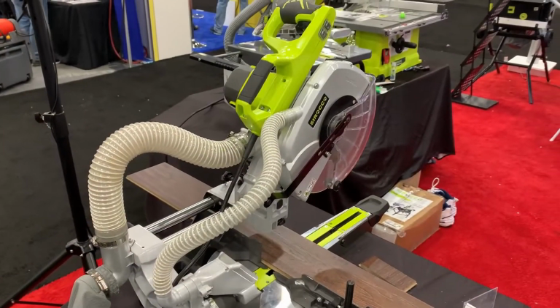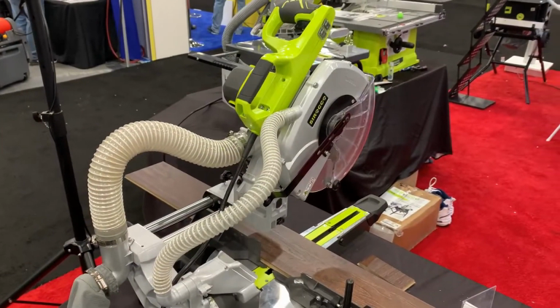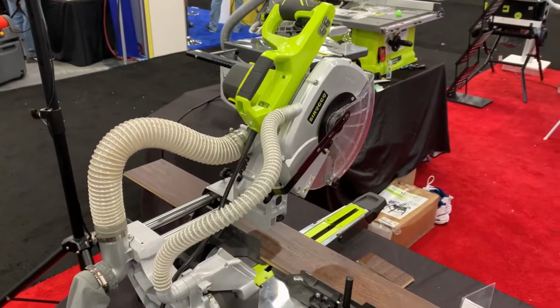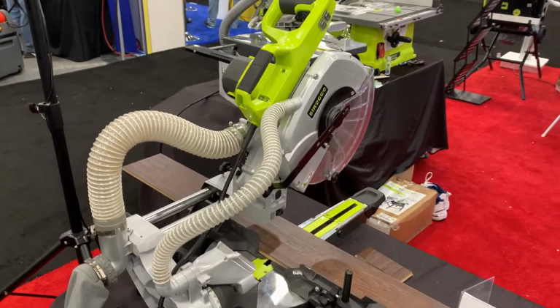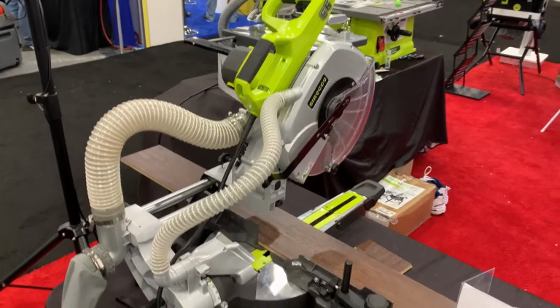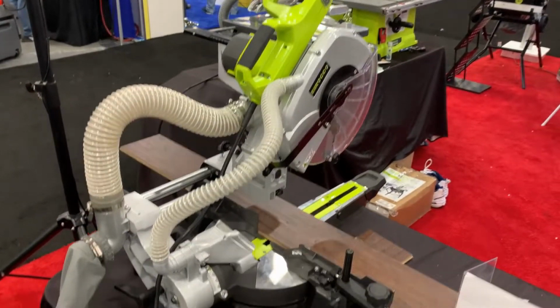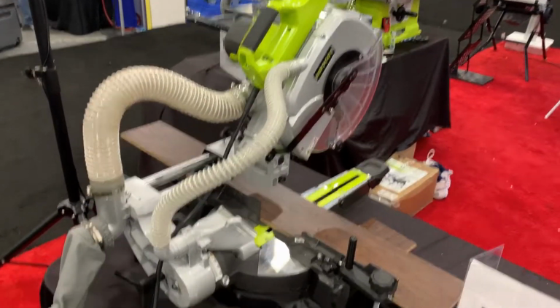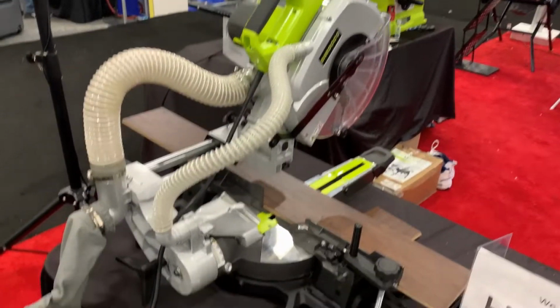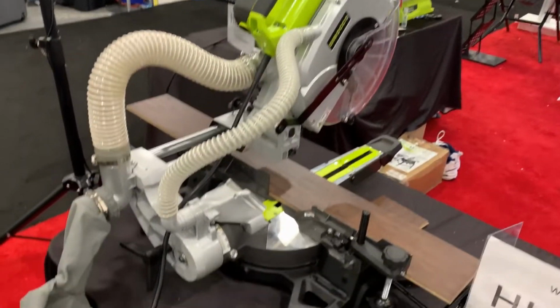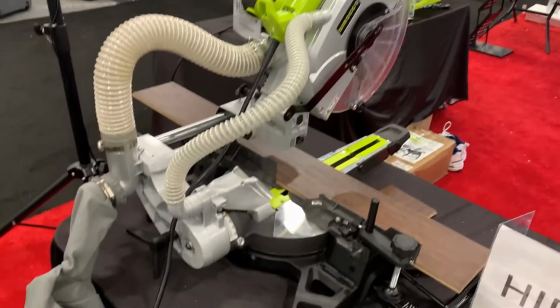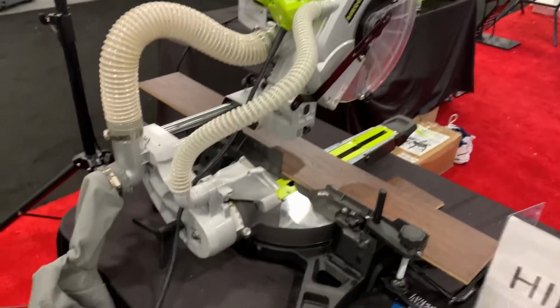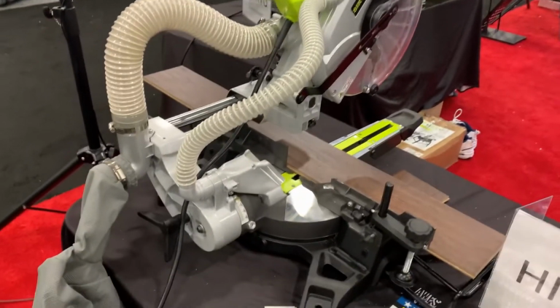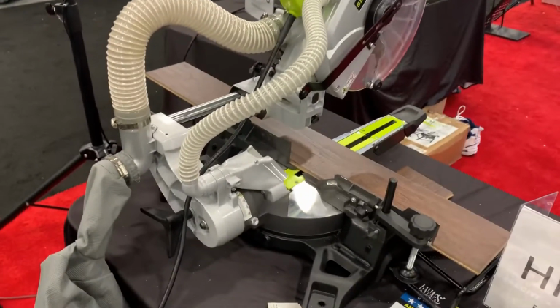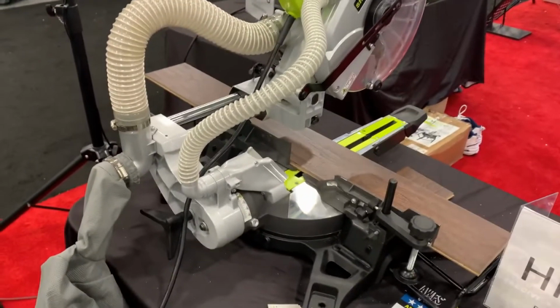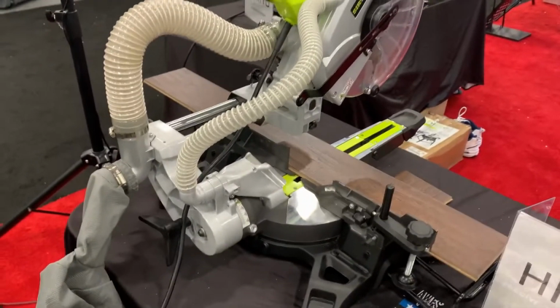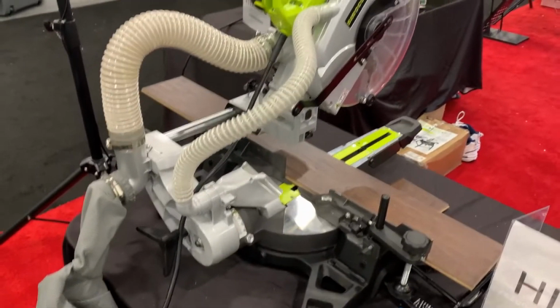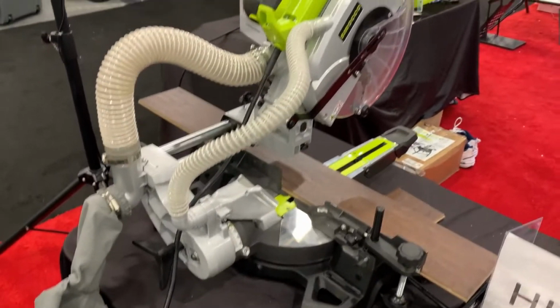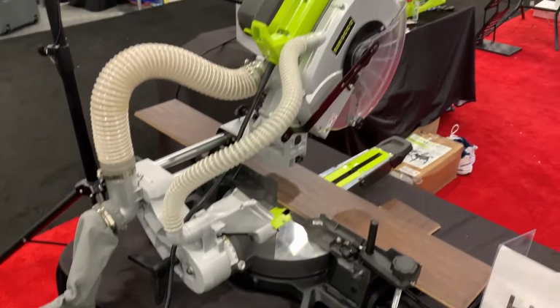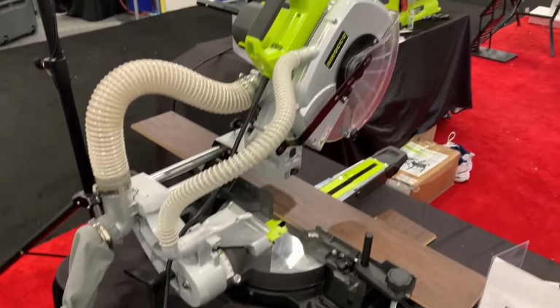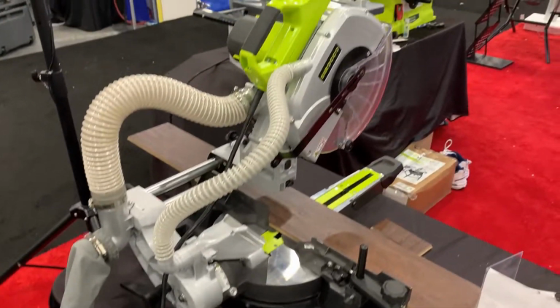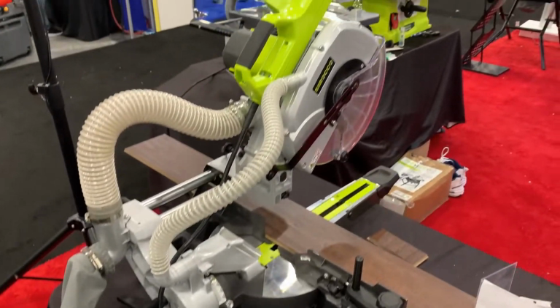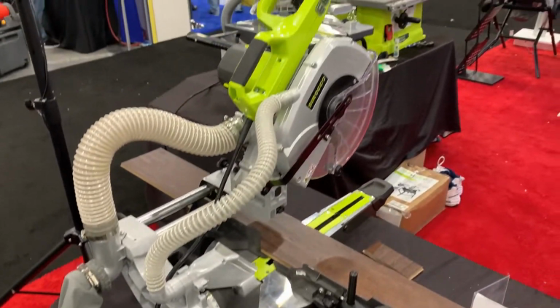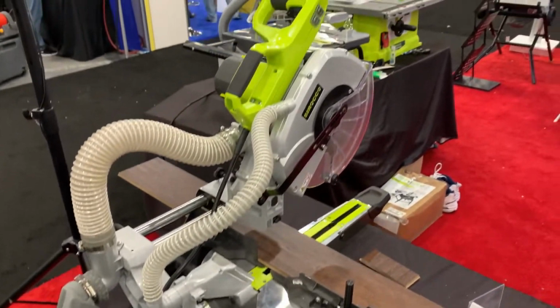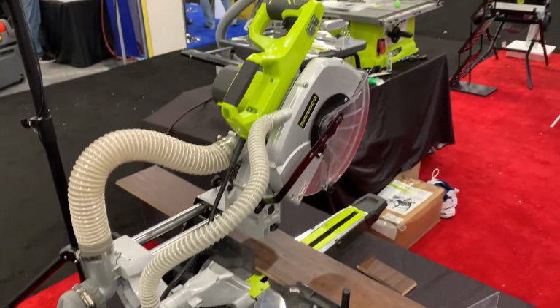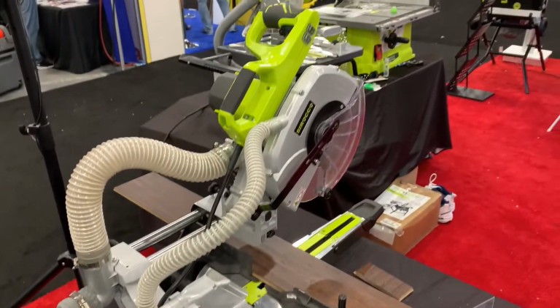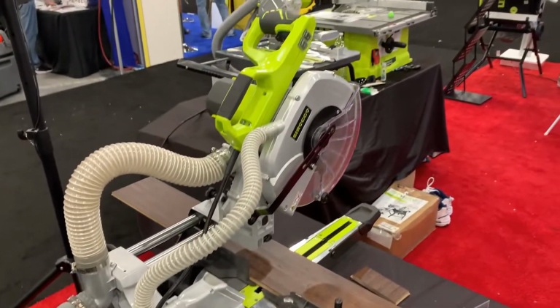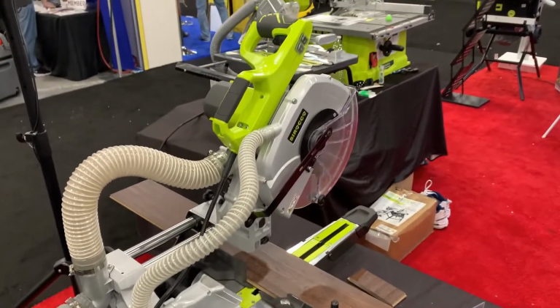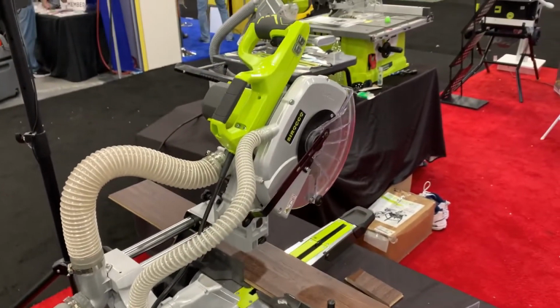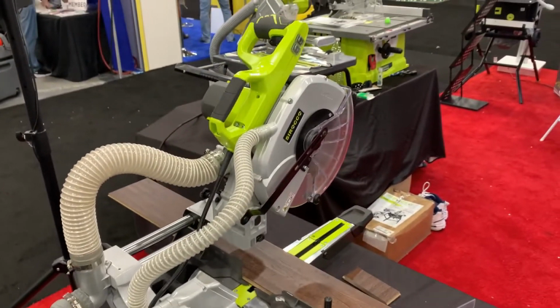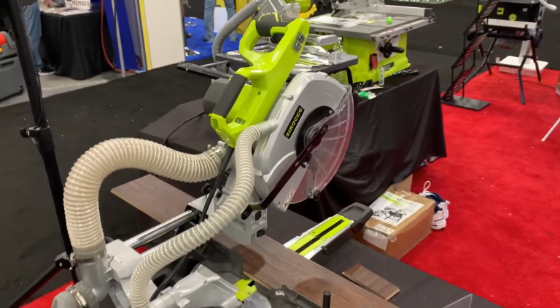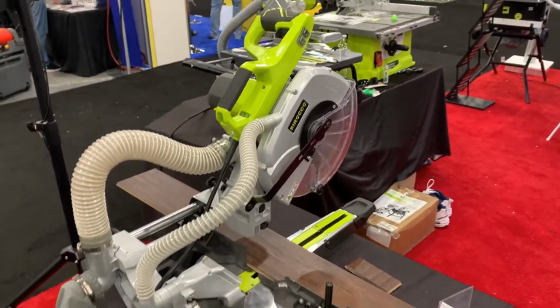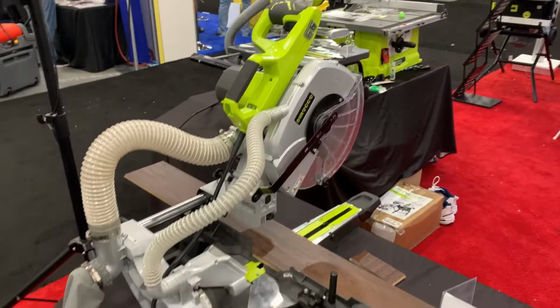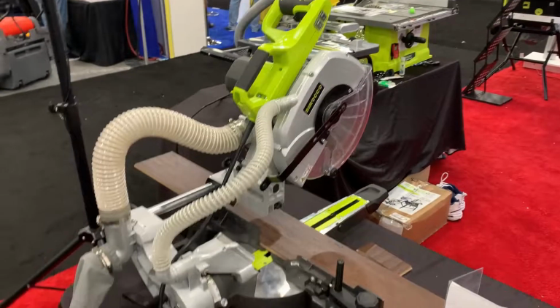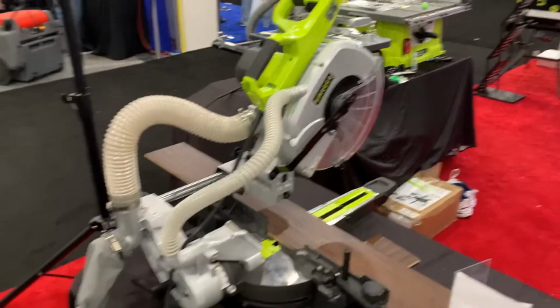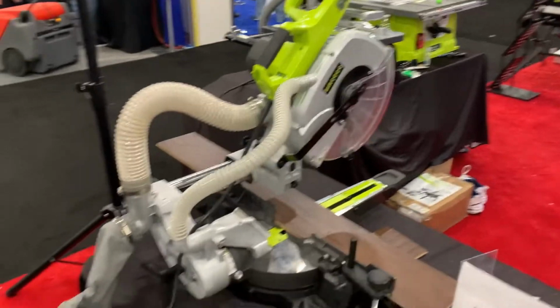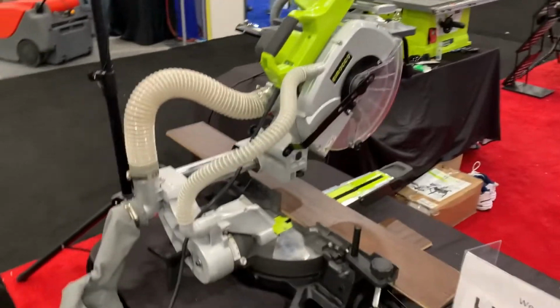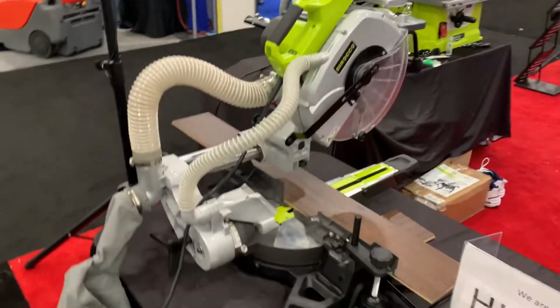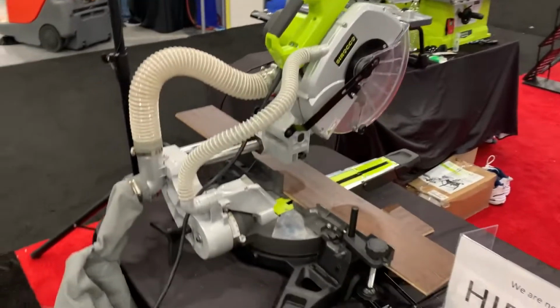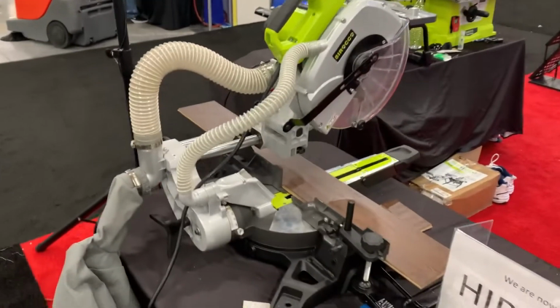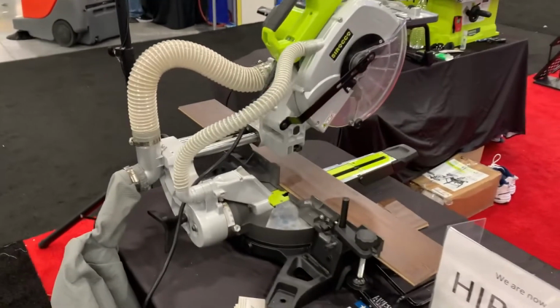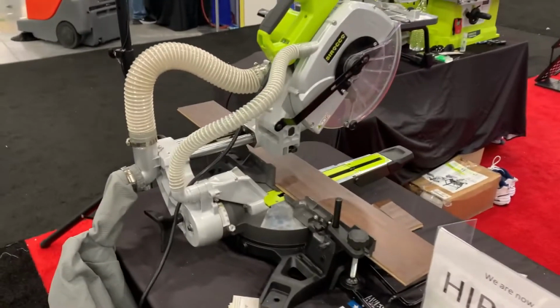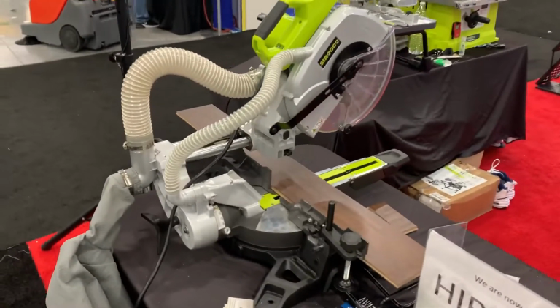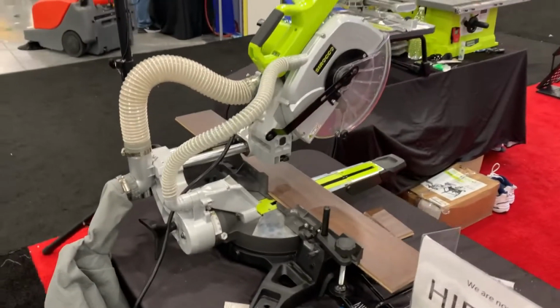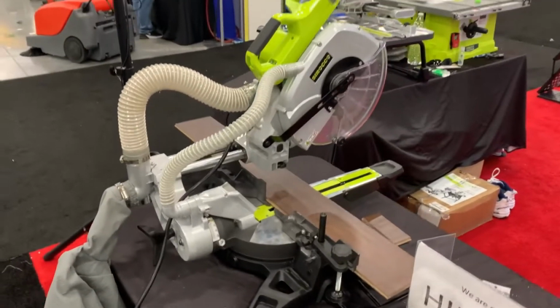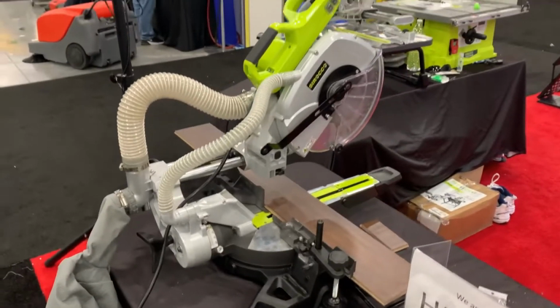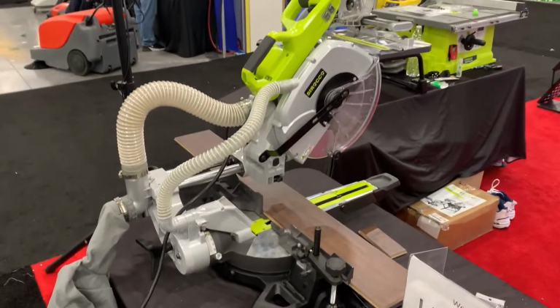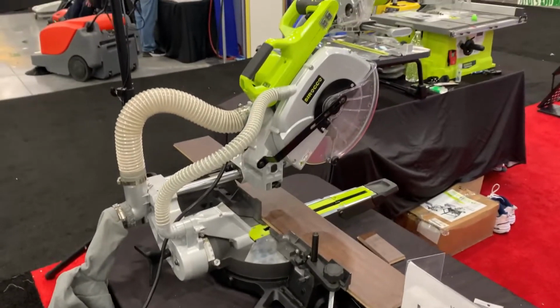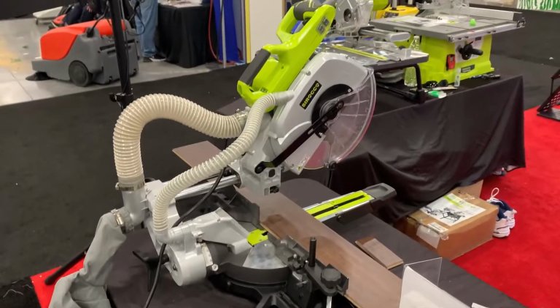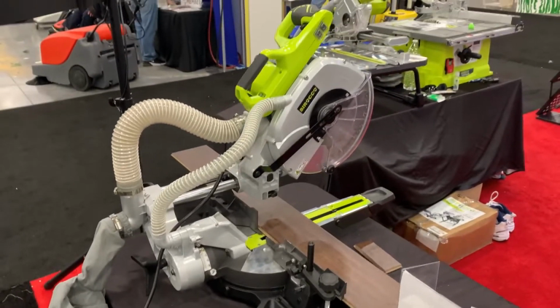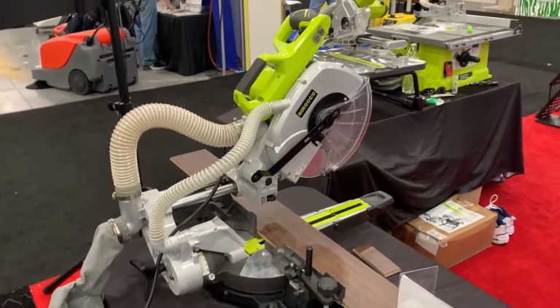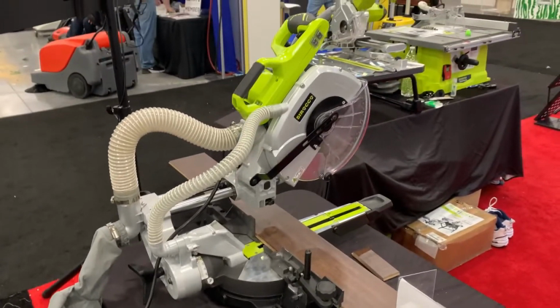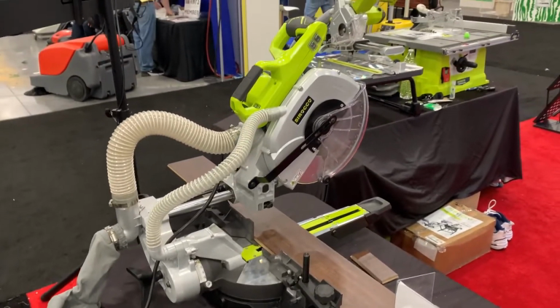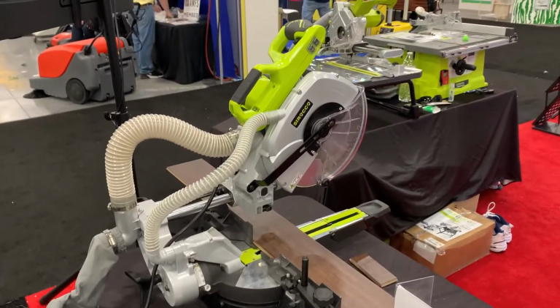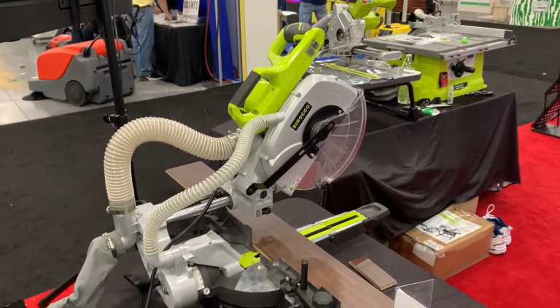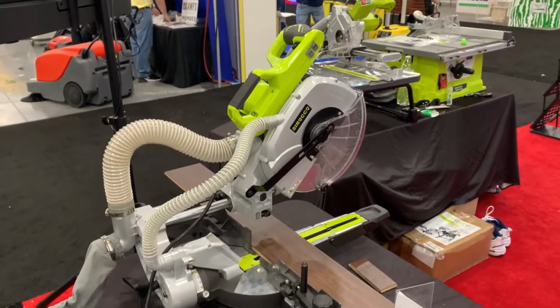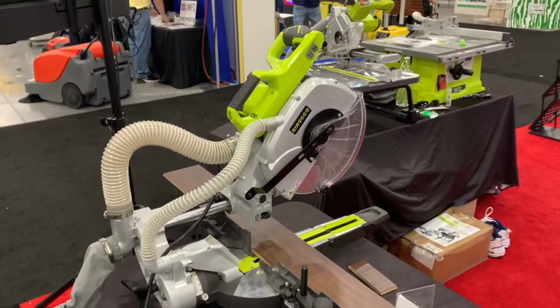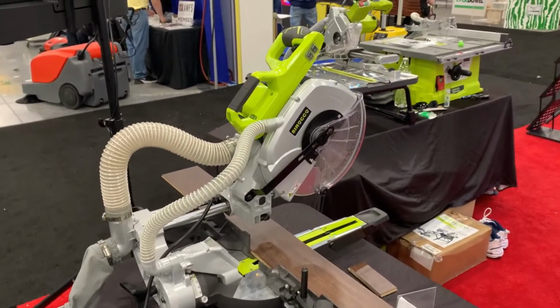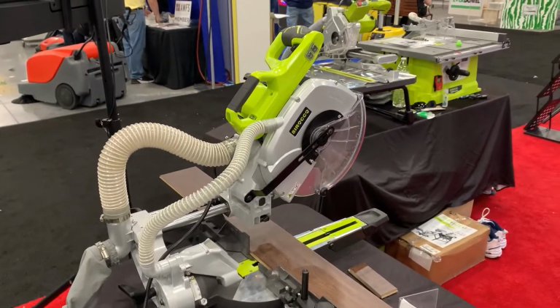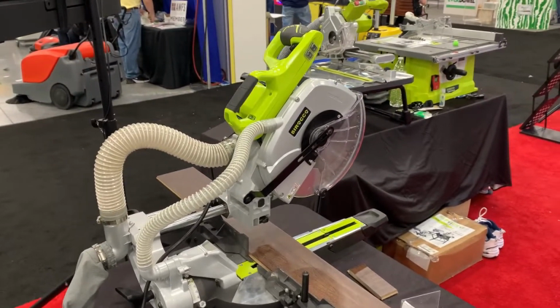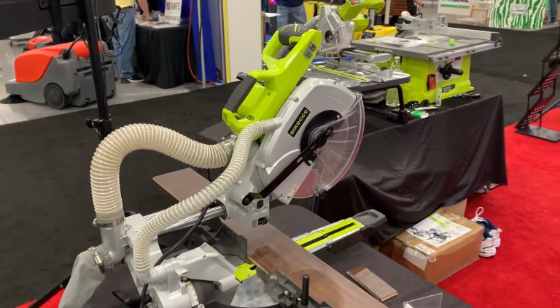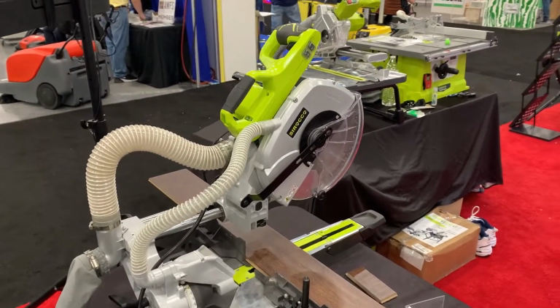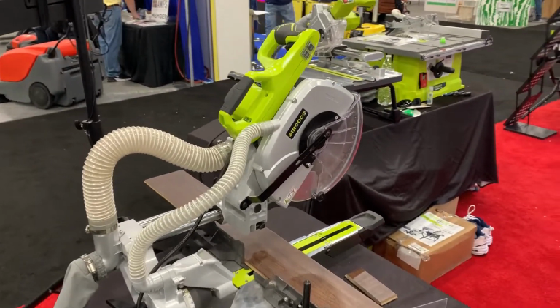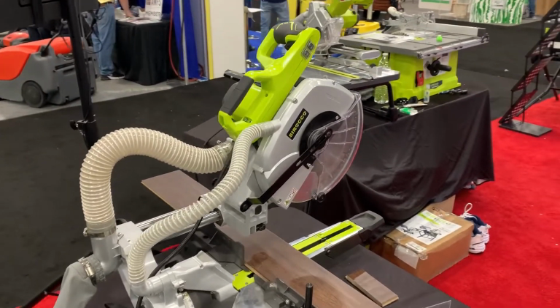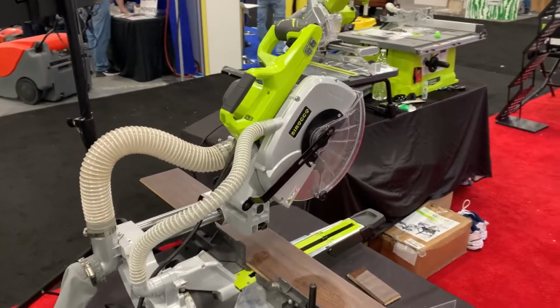And better dust collection will give you better quality cuts. There's also a chop saw coming out — it'll be available at the beginning of 2022.